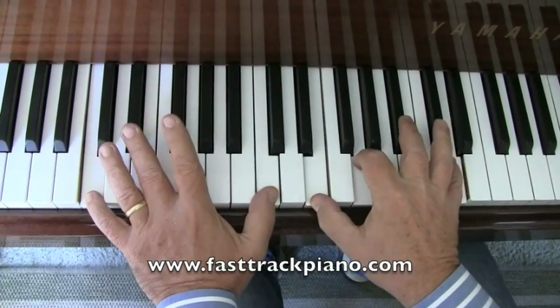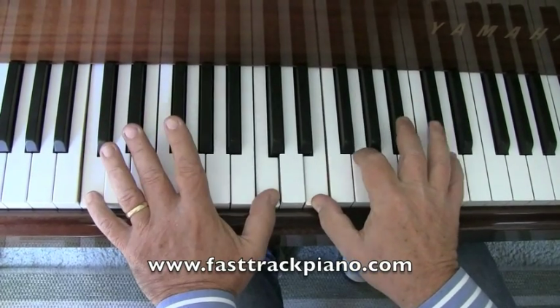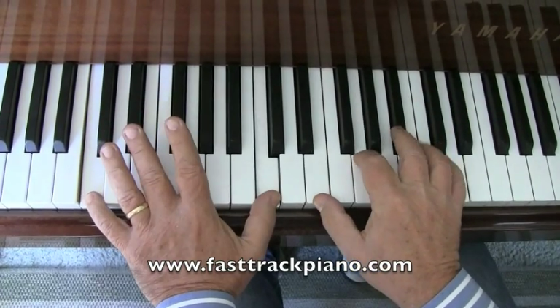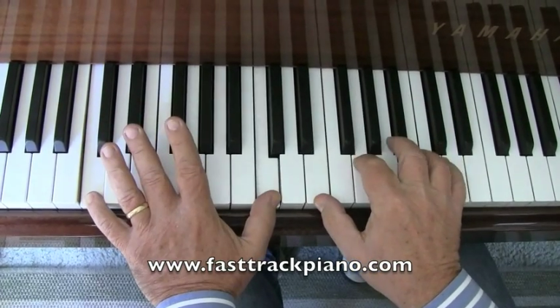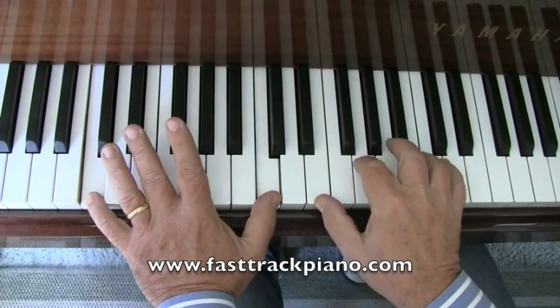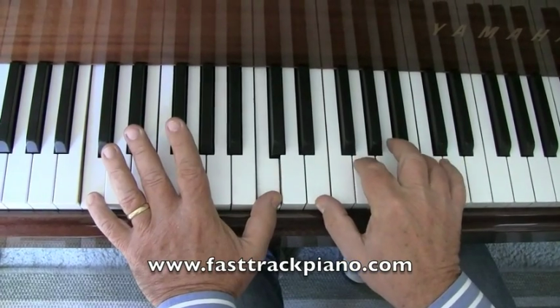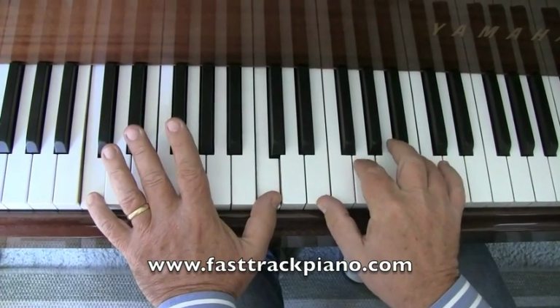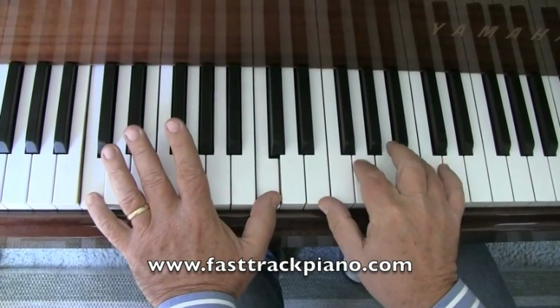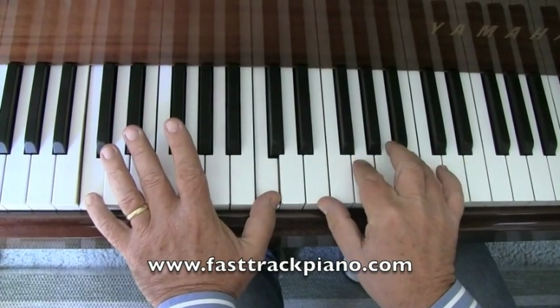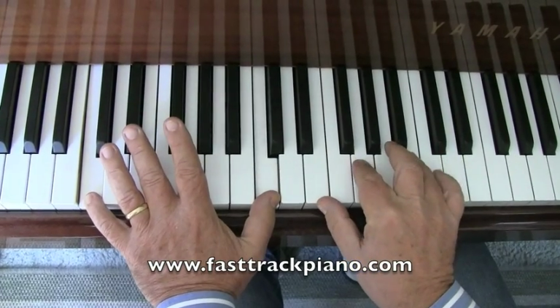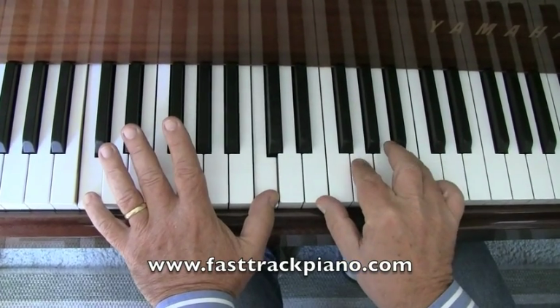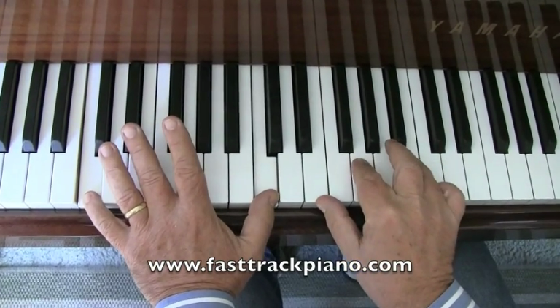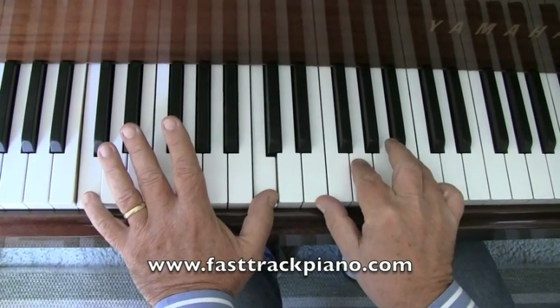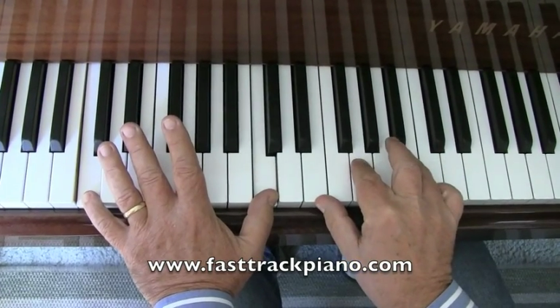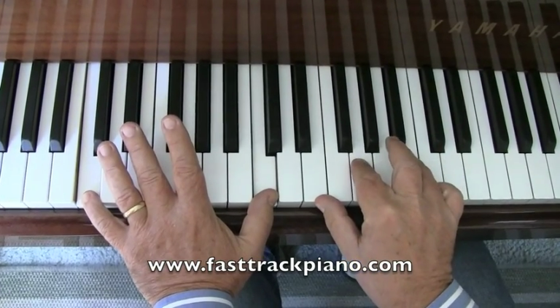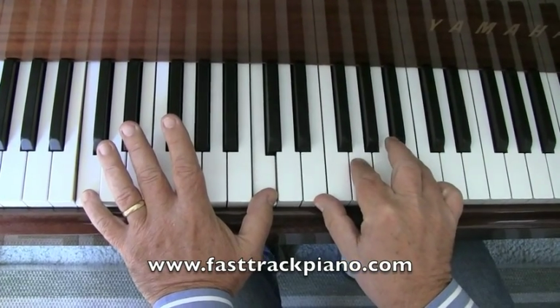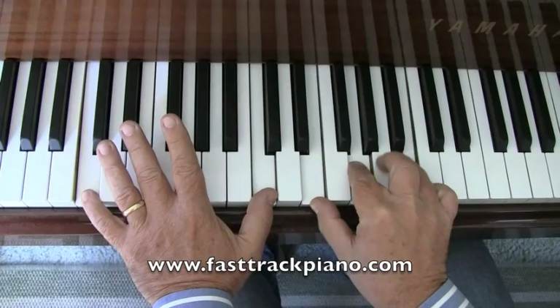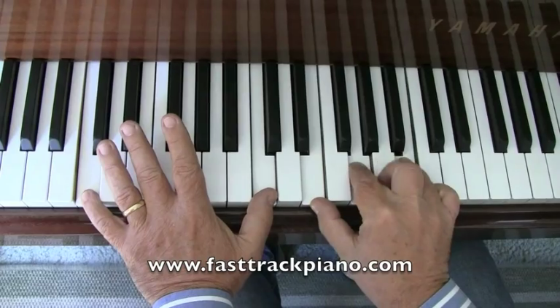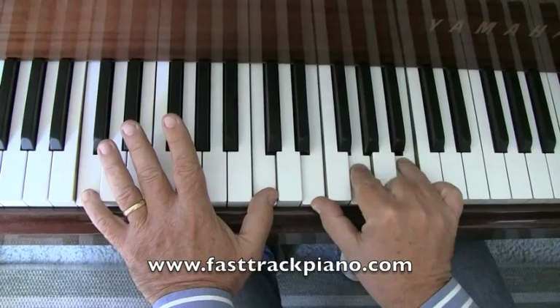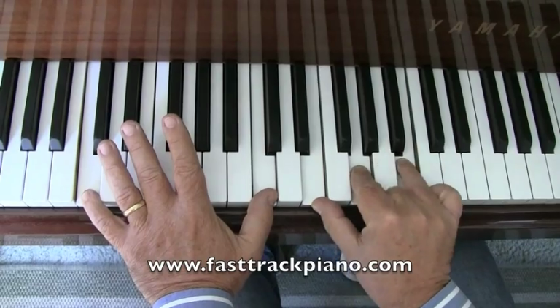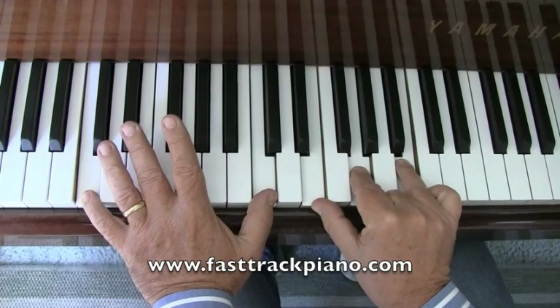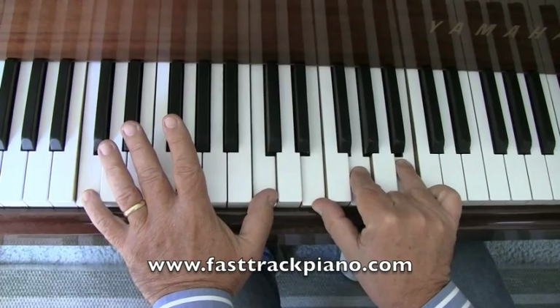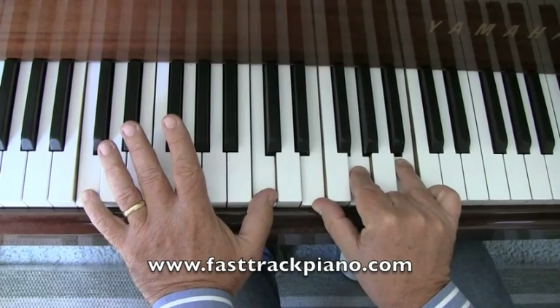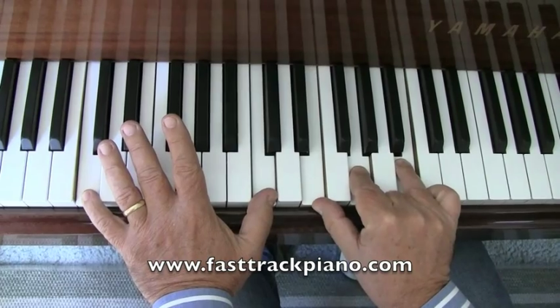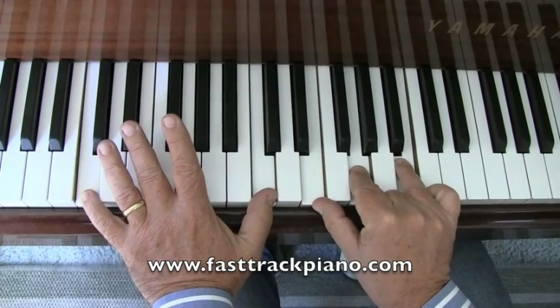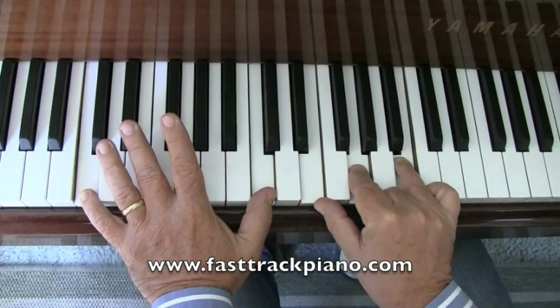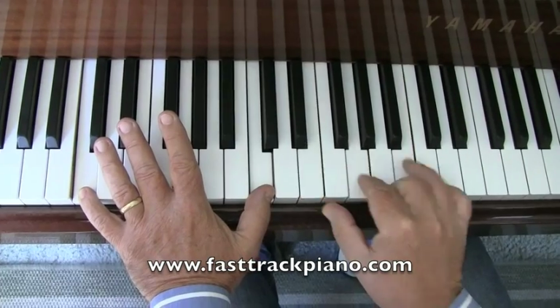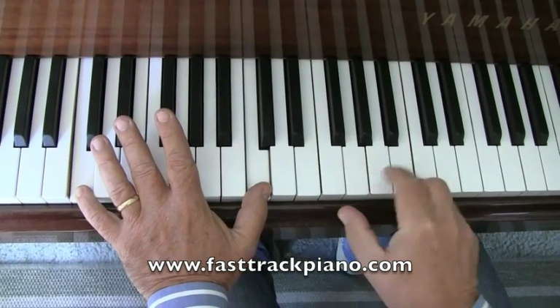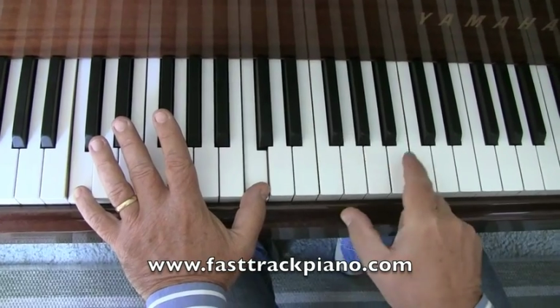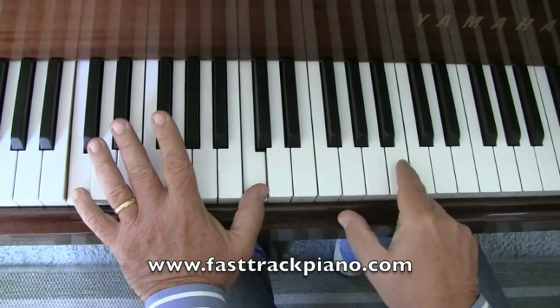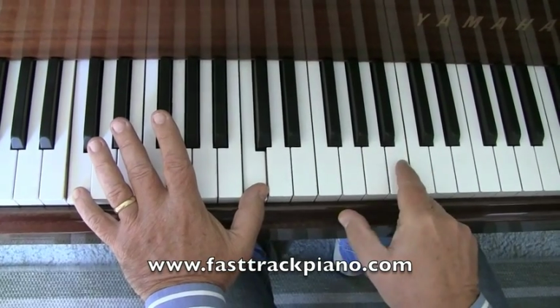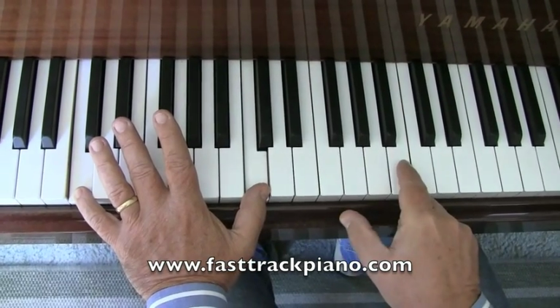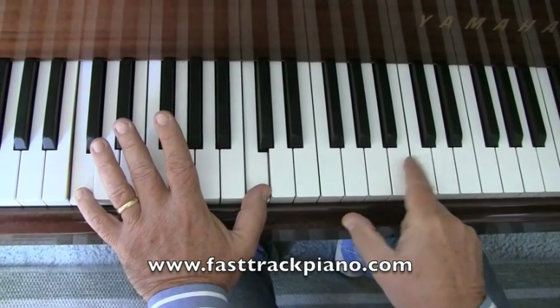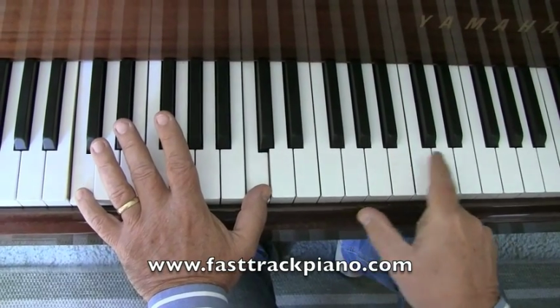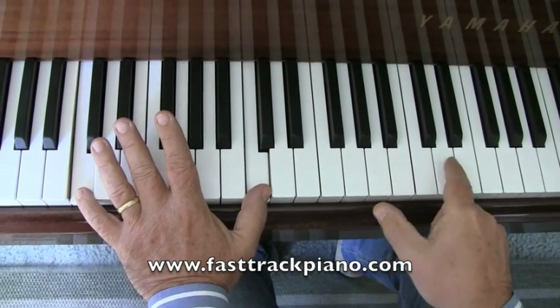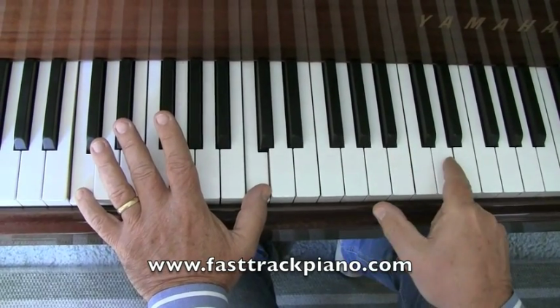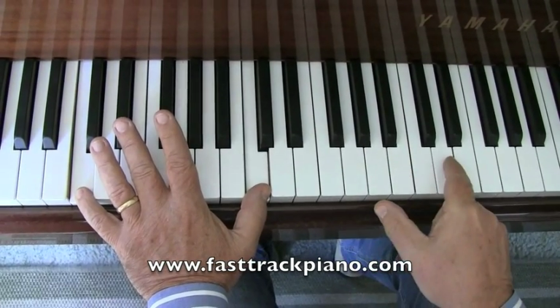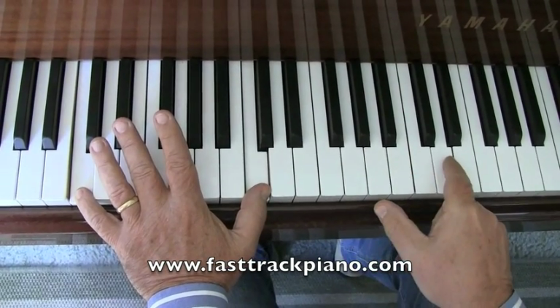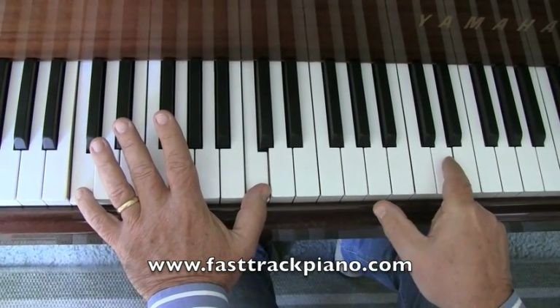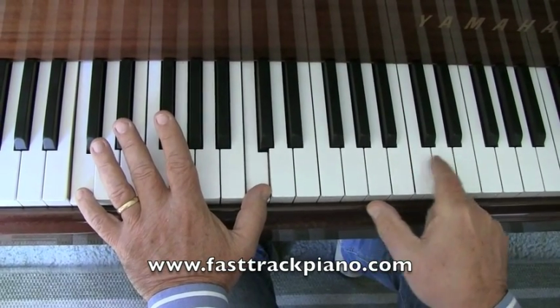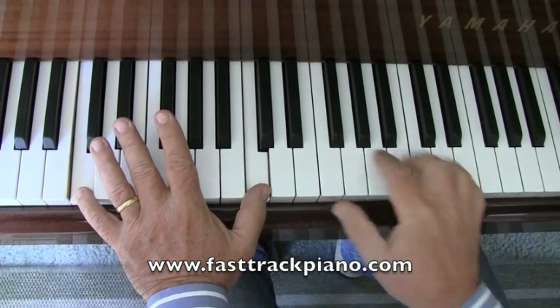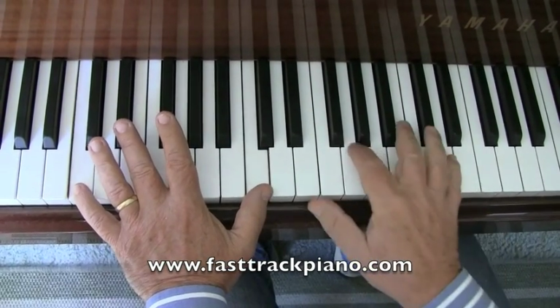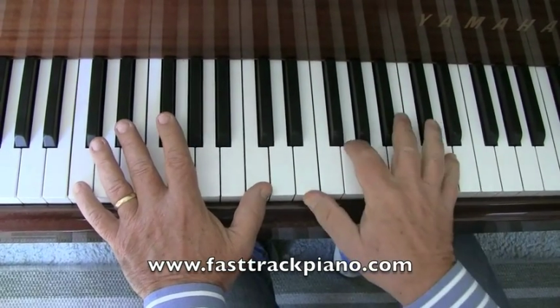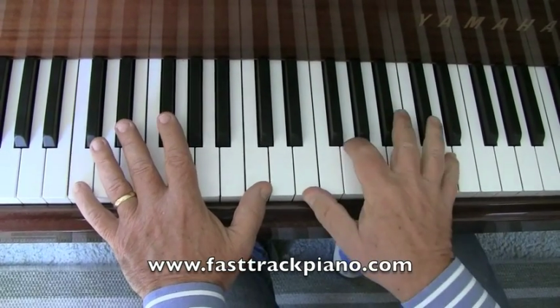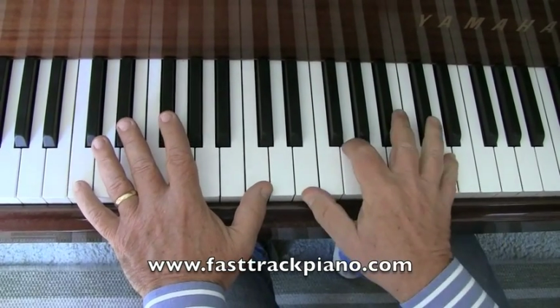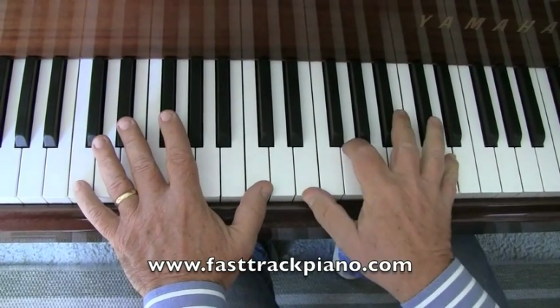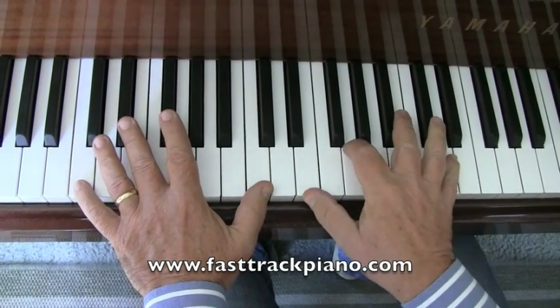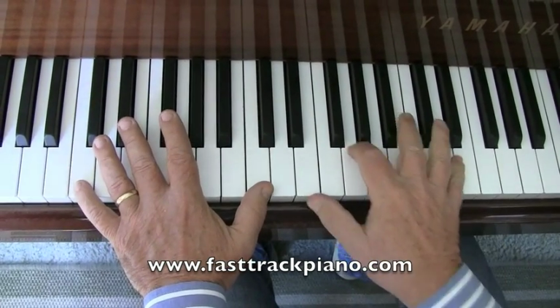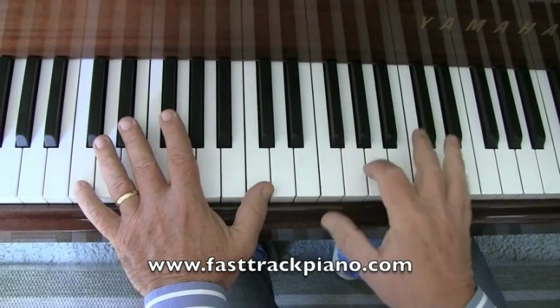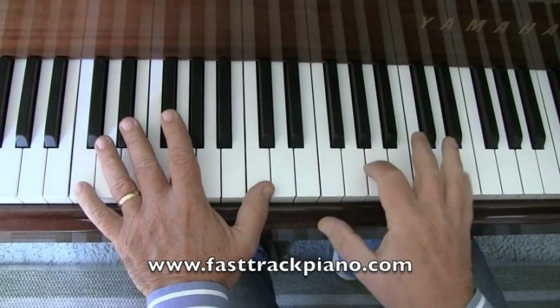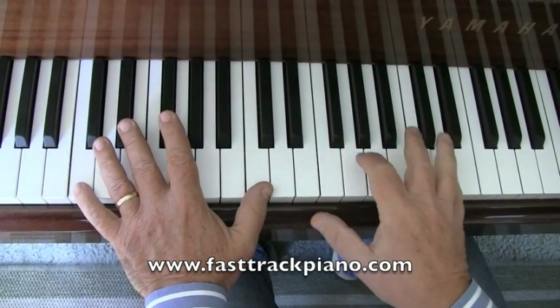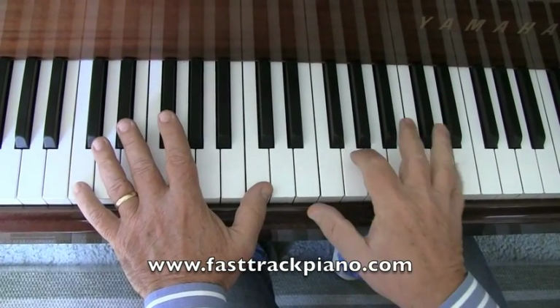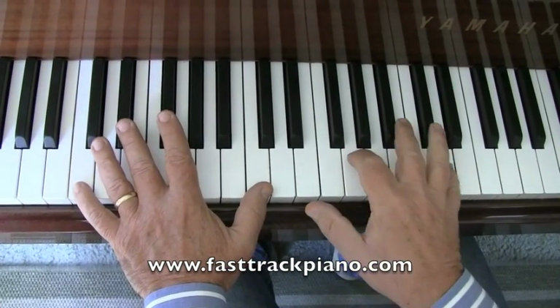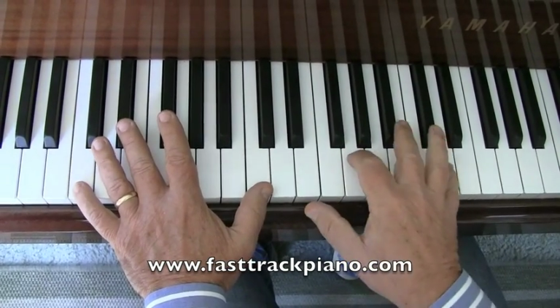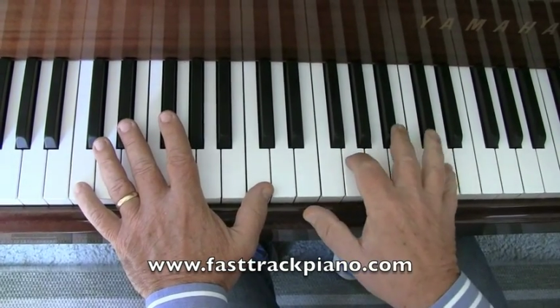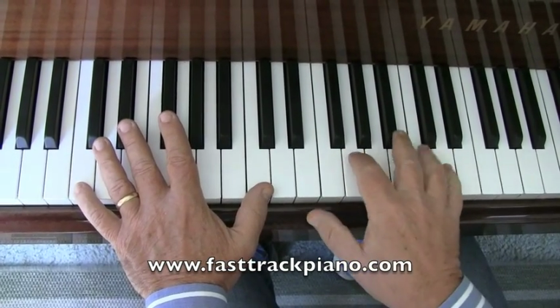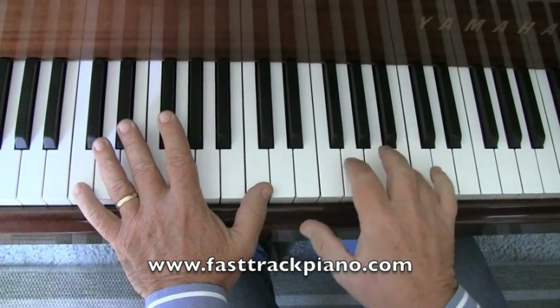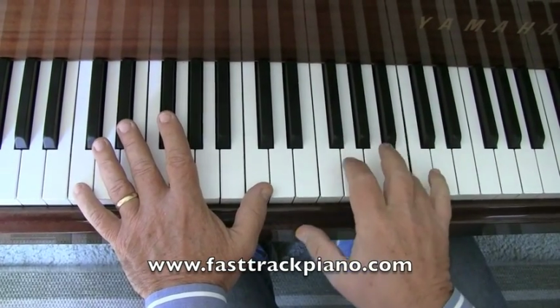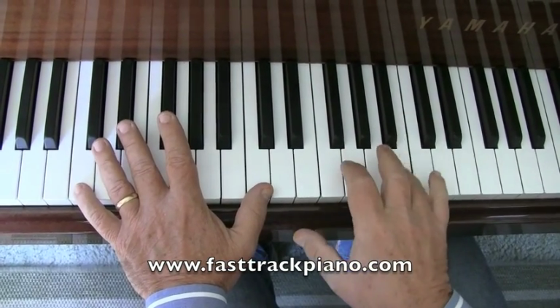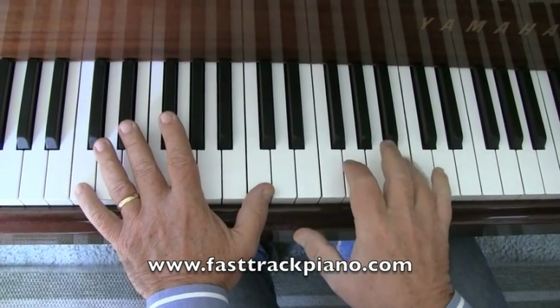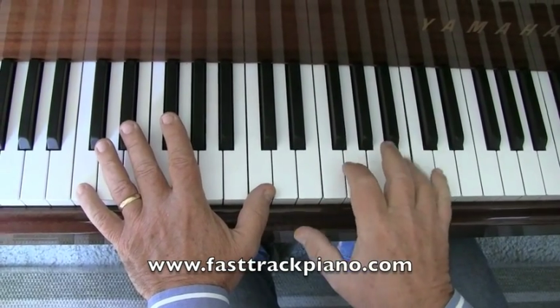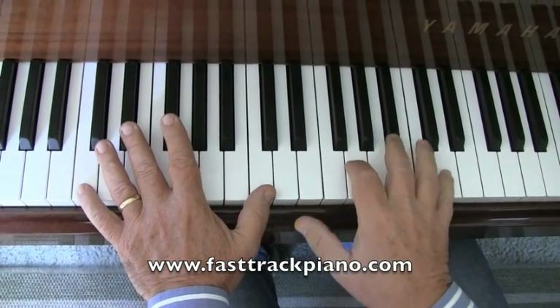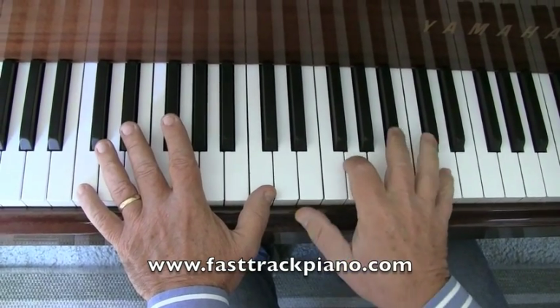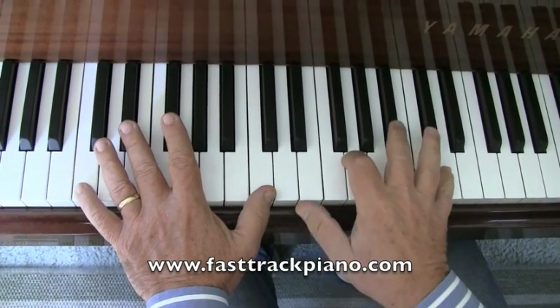Then it comes down to a B instead of D. So you've got three on D and one on B.